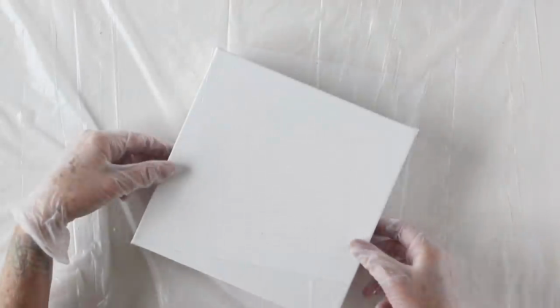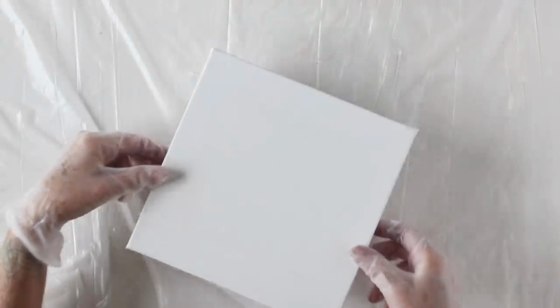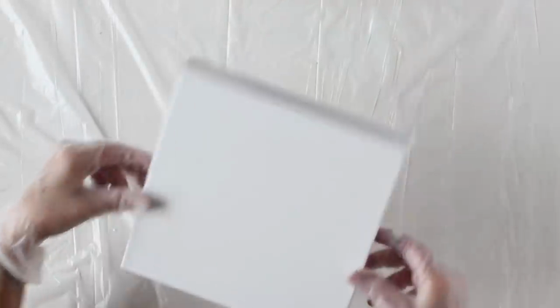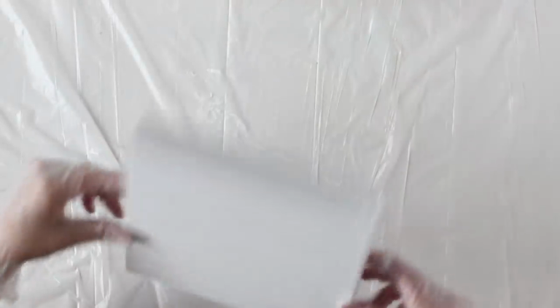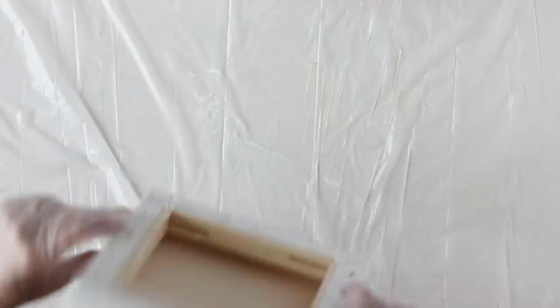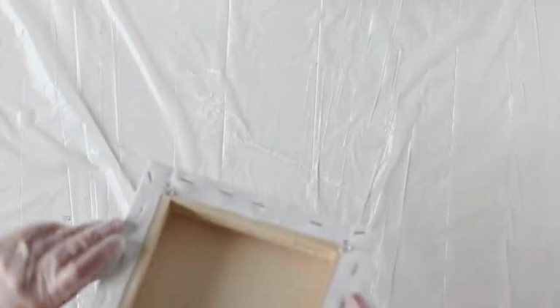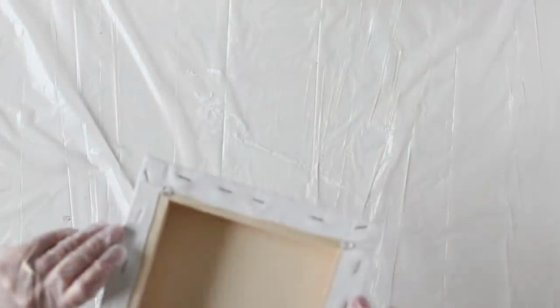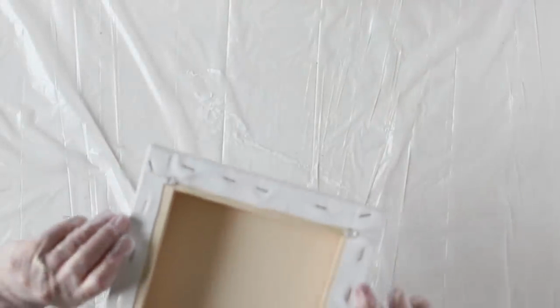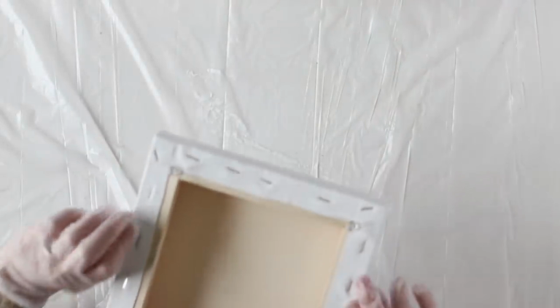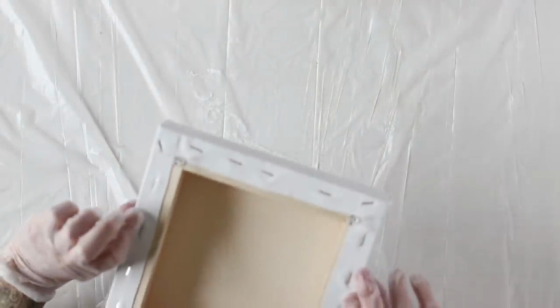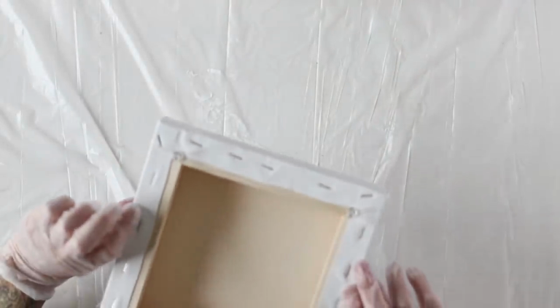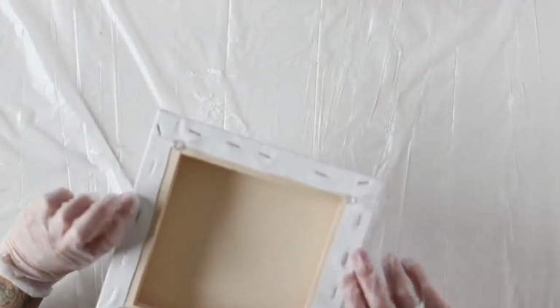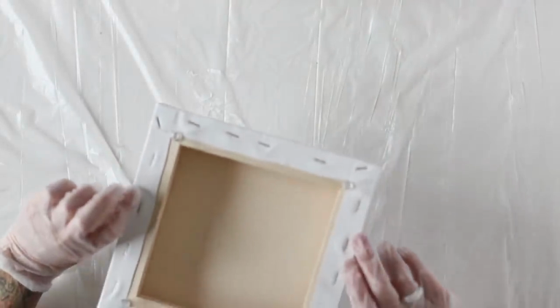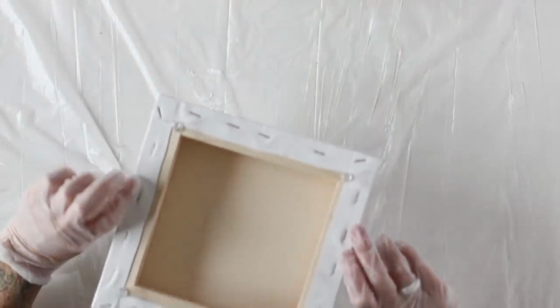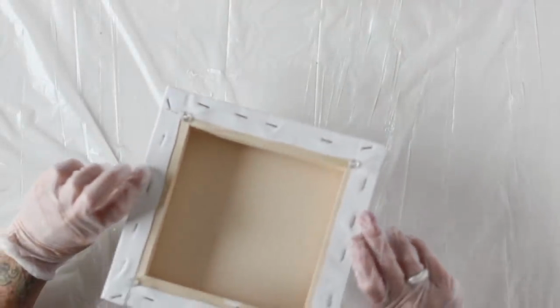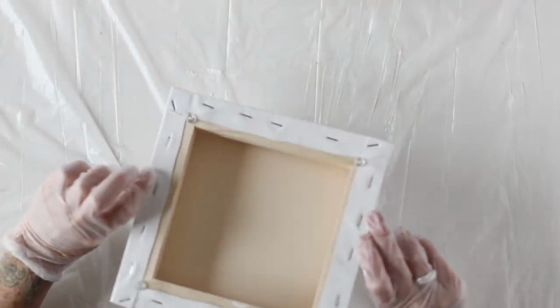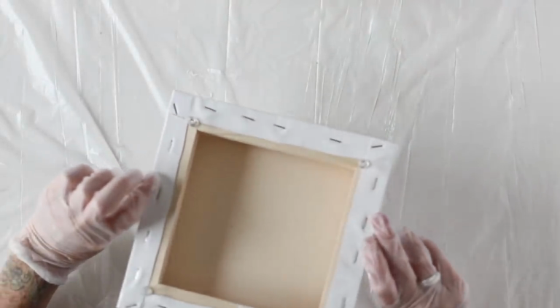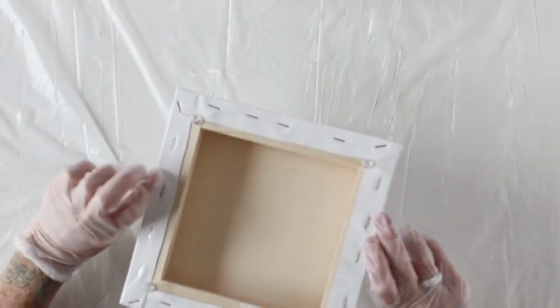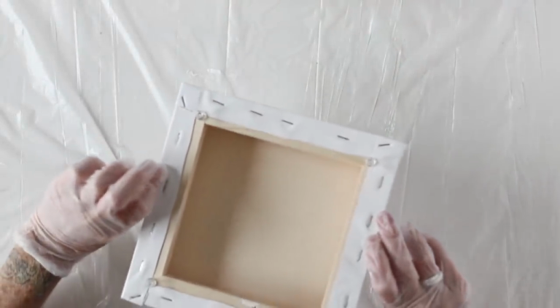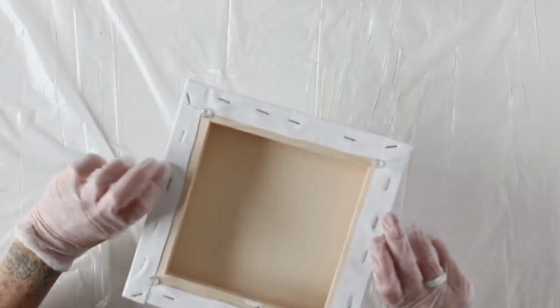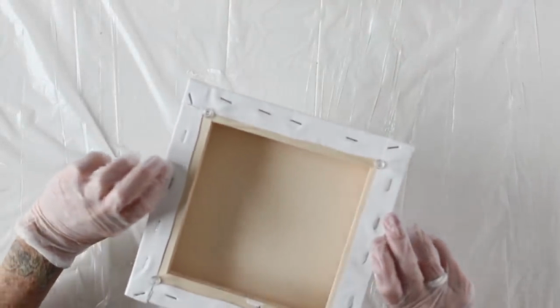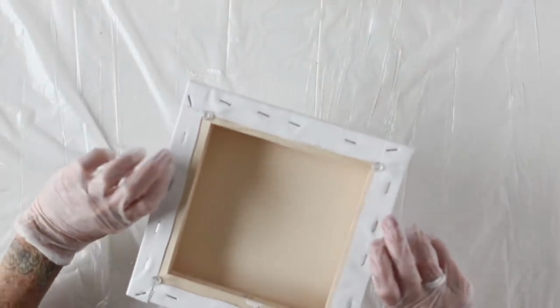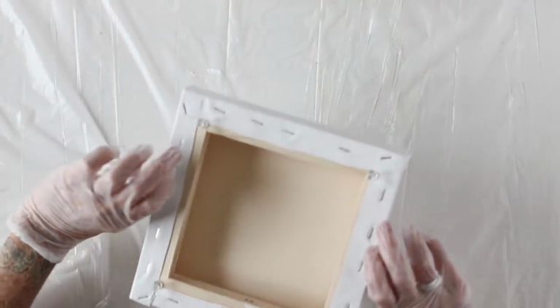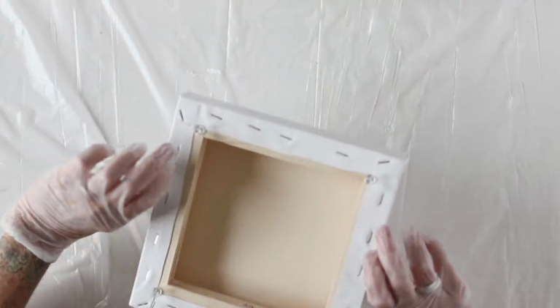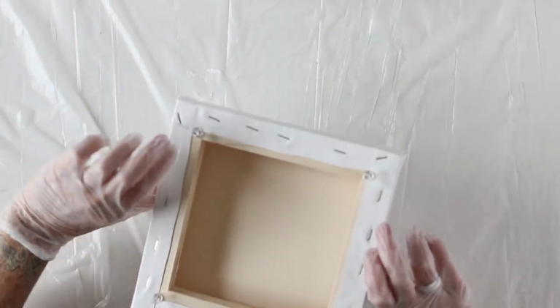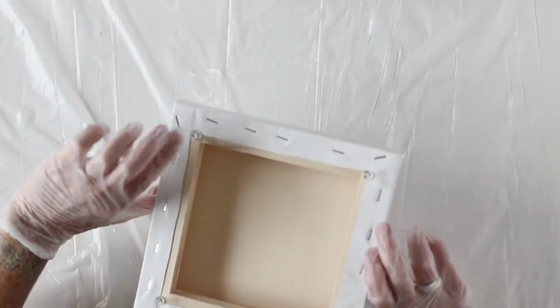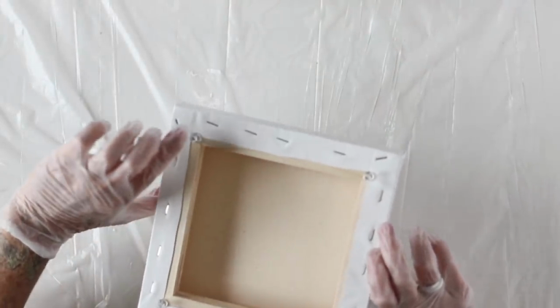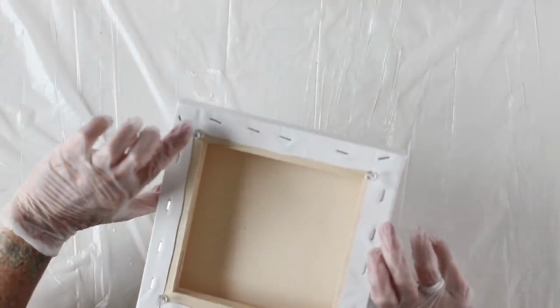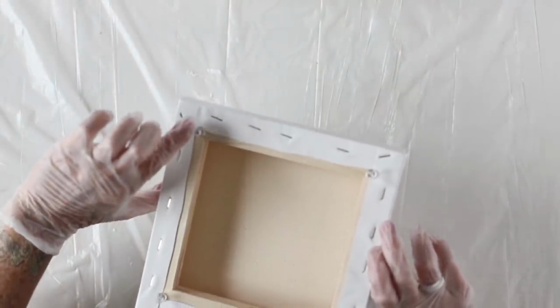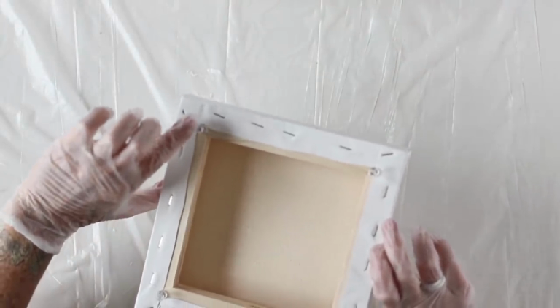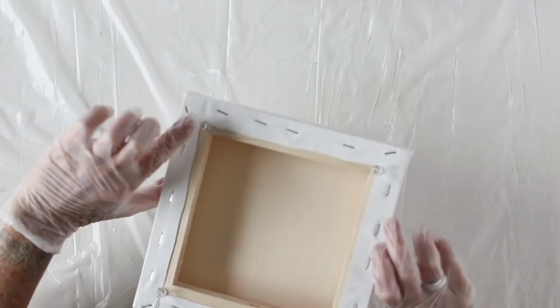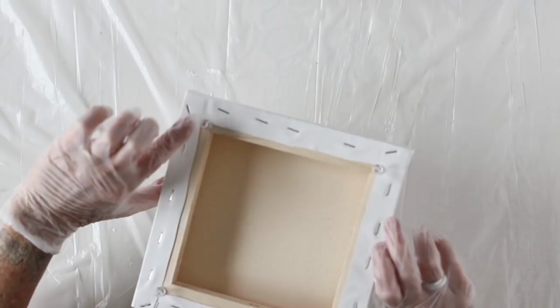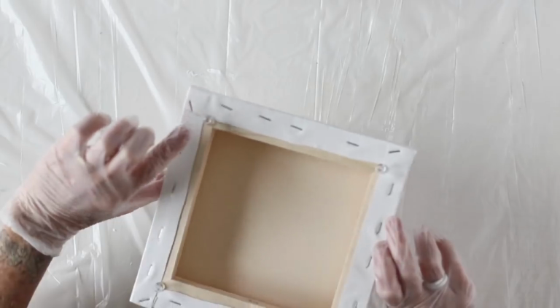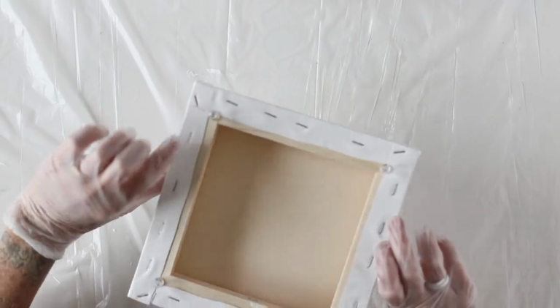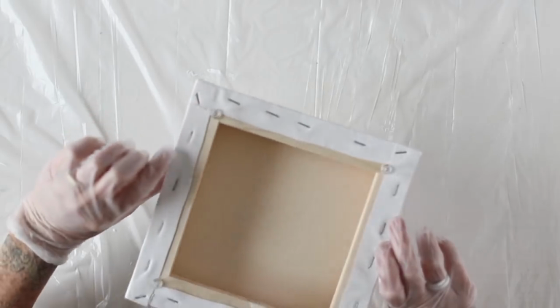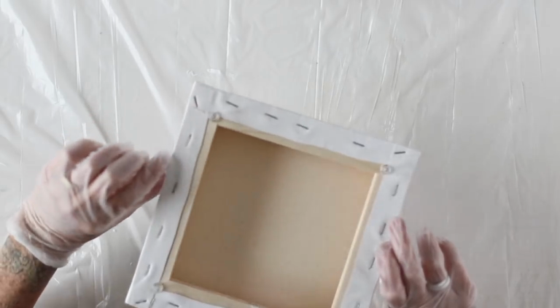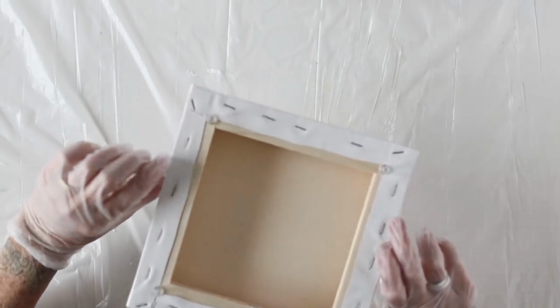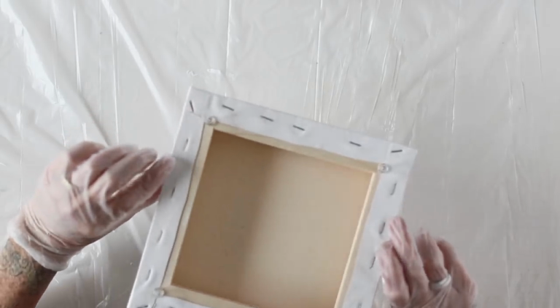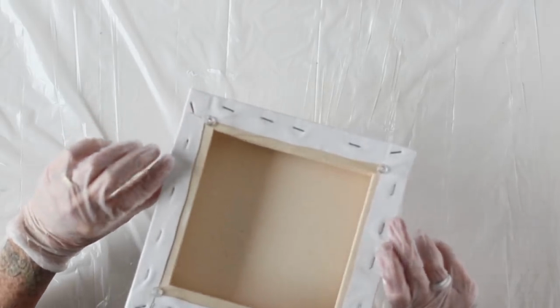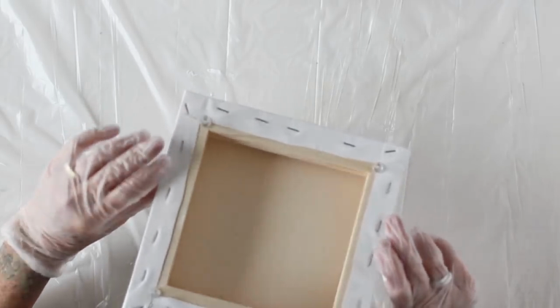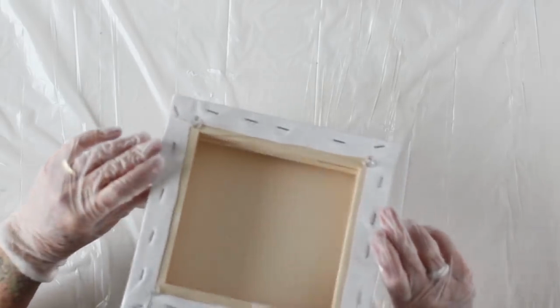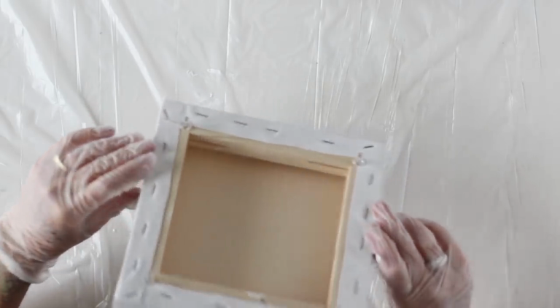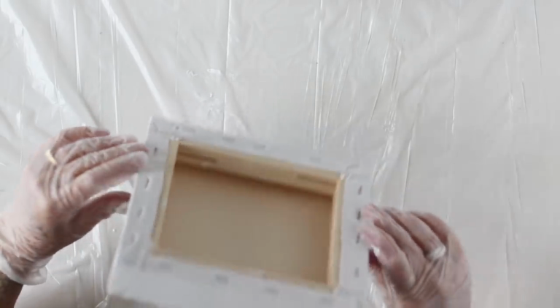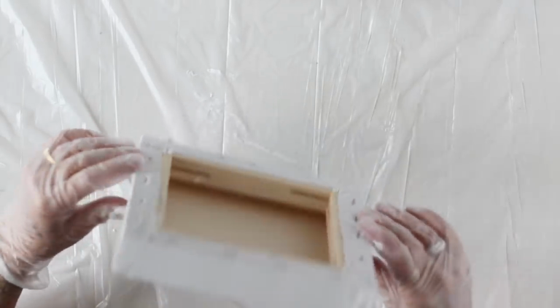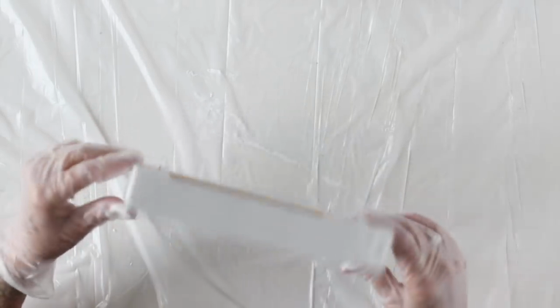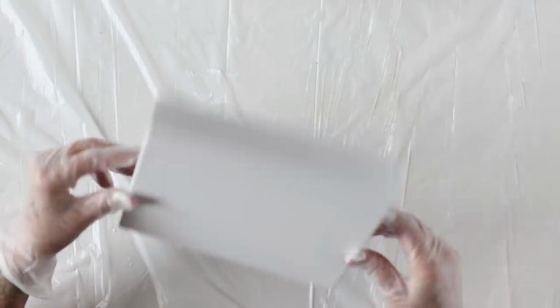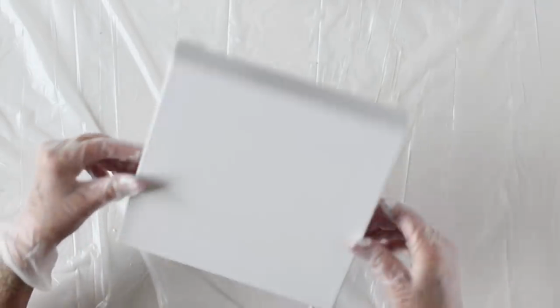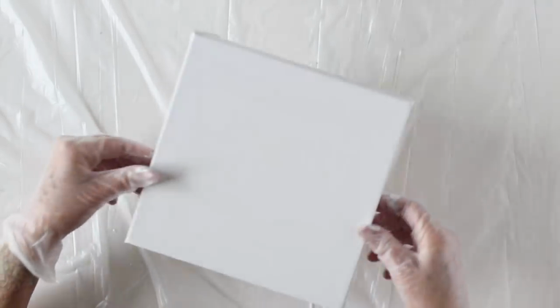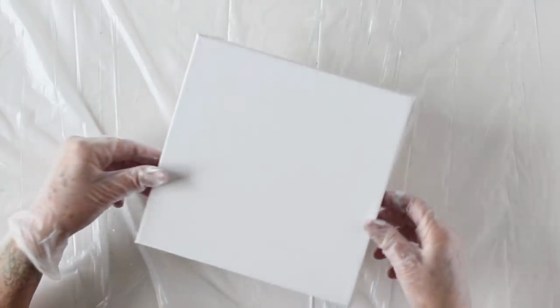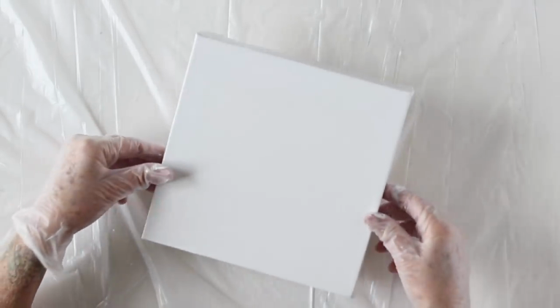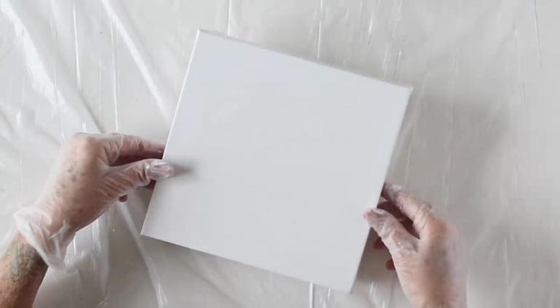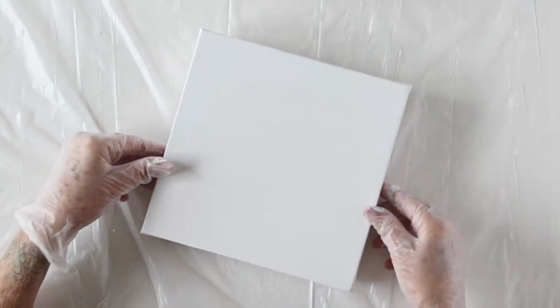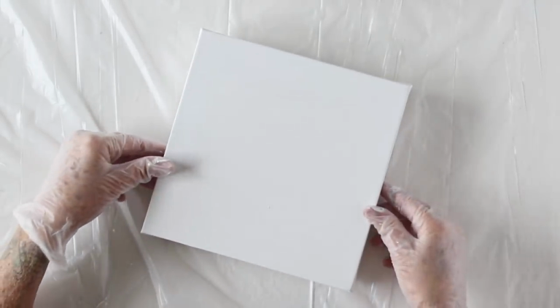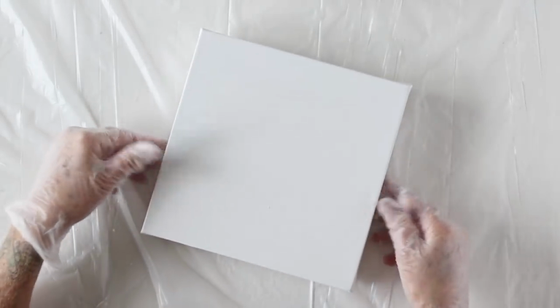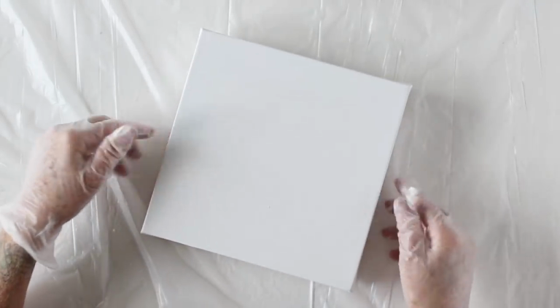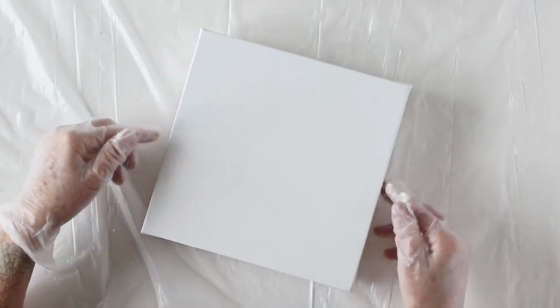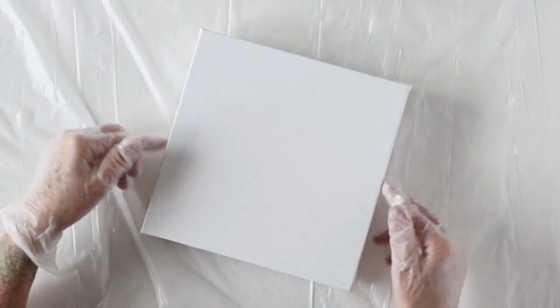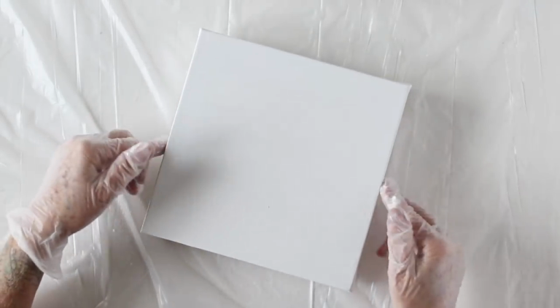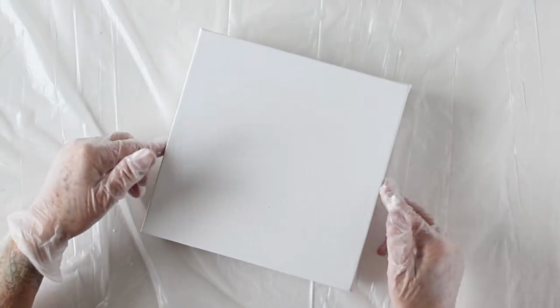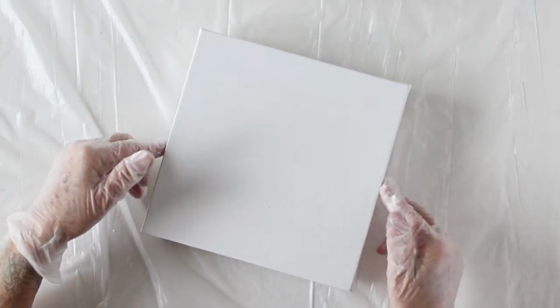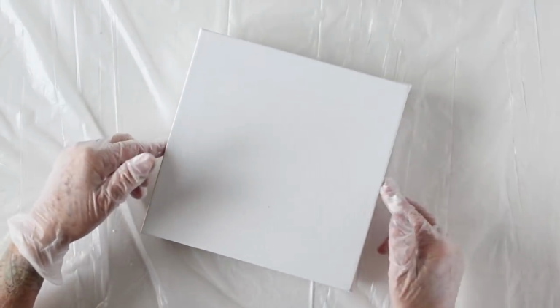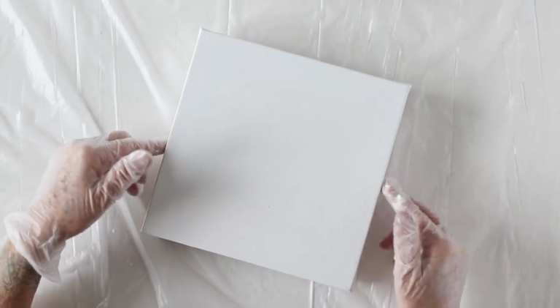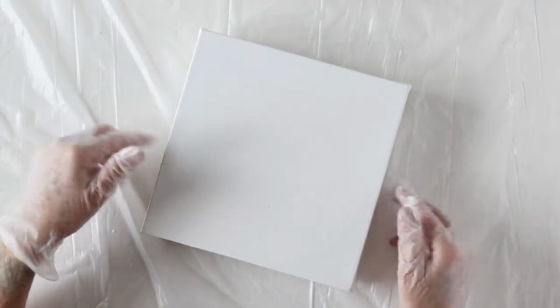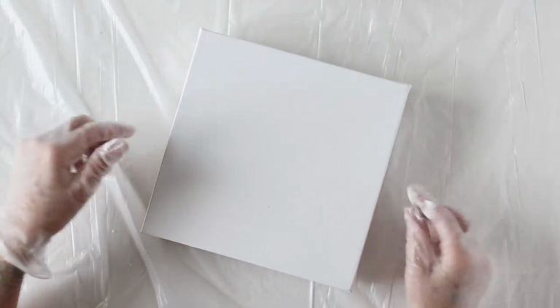On the back of my canvas, I have added some push pins to each of the corners, and this helps the canvas sit up off my surface.